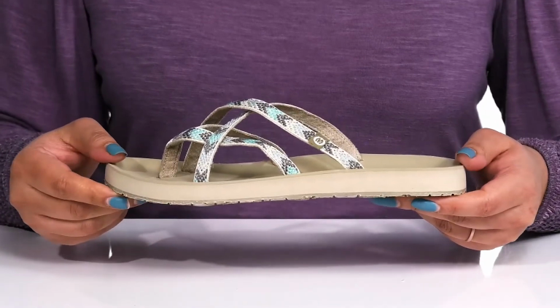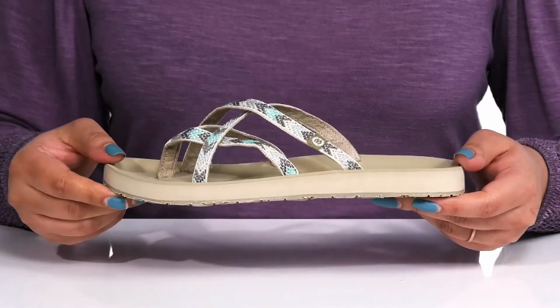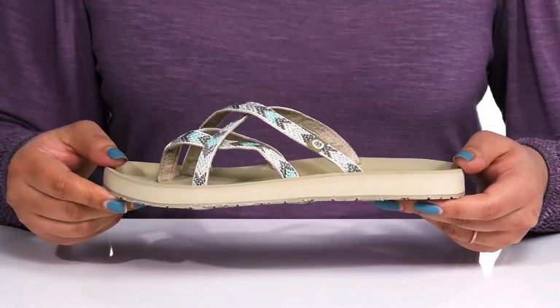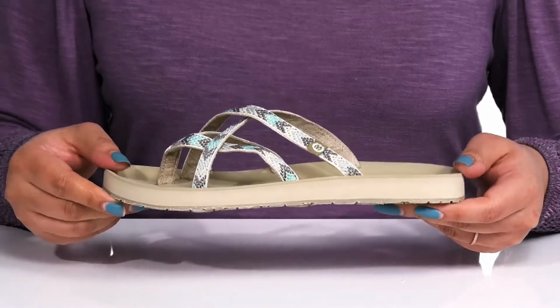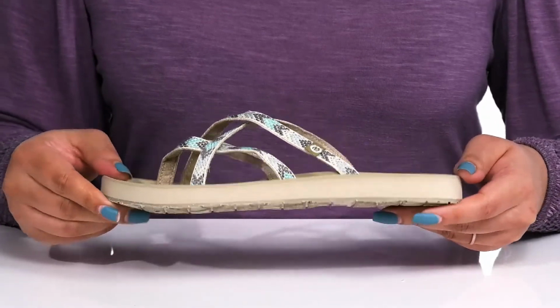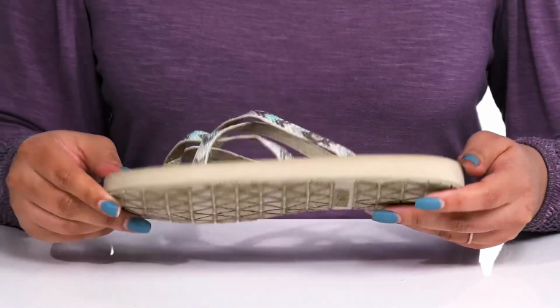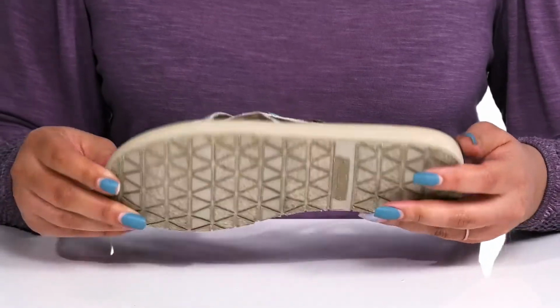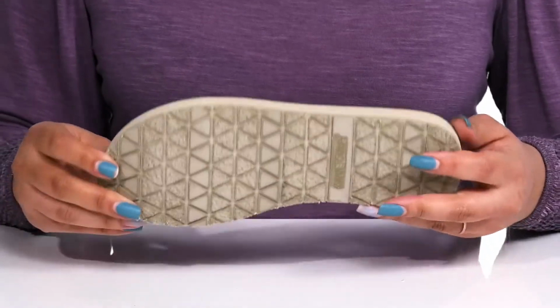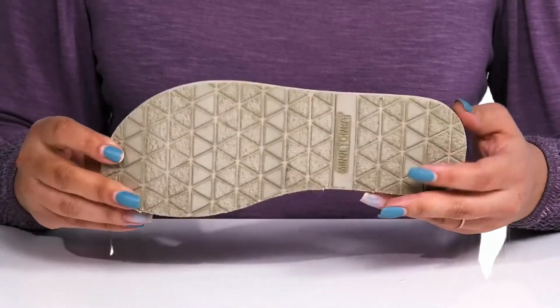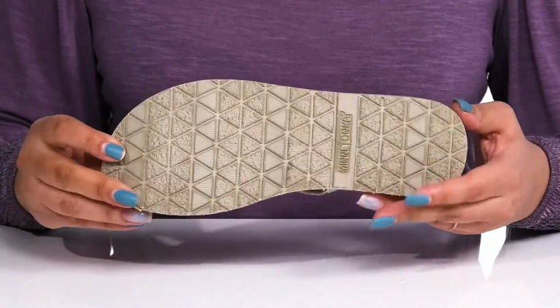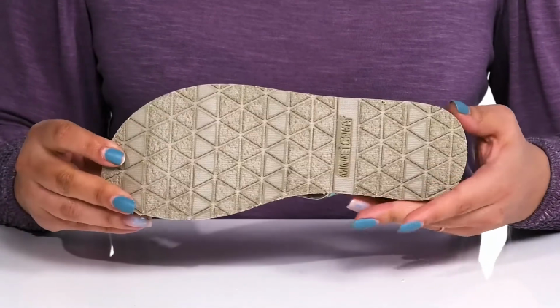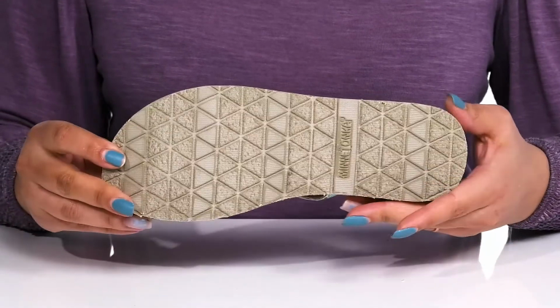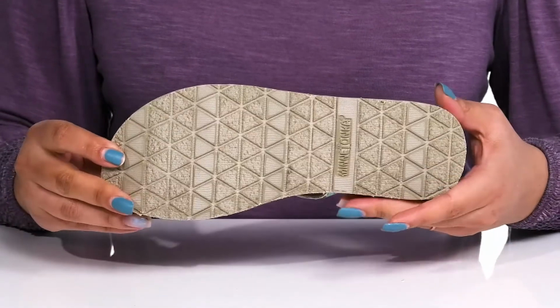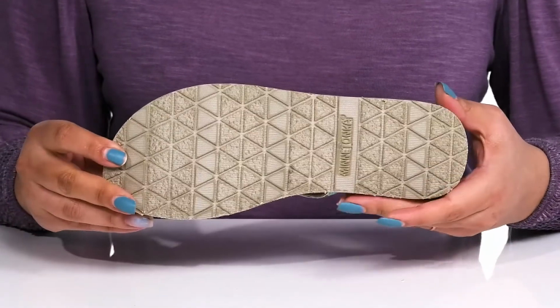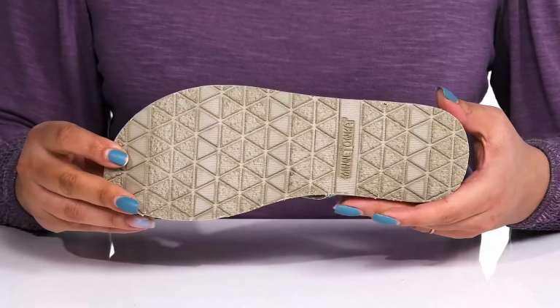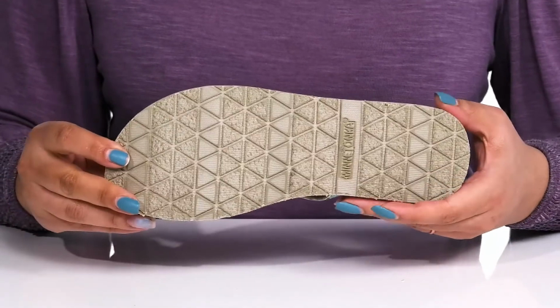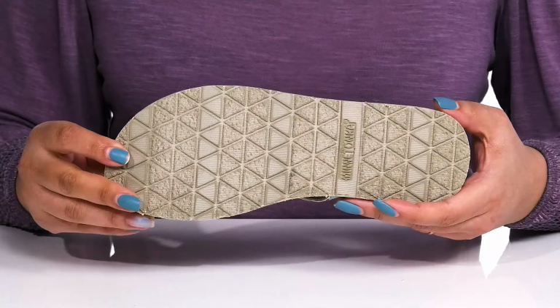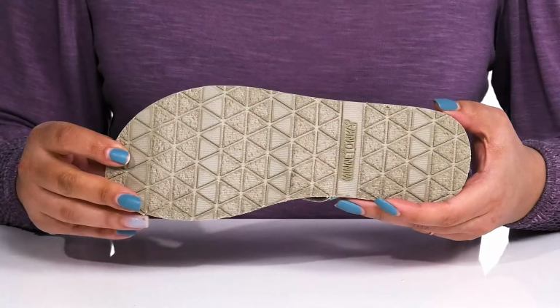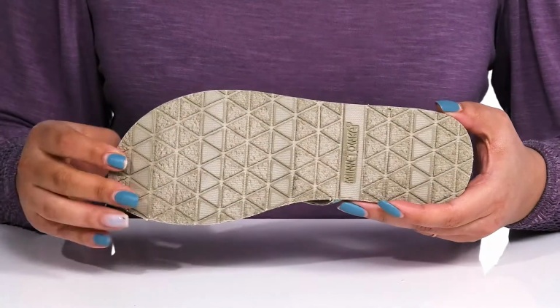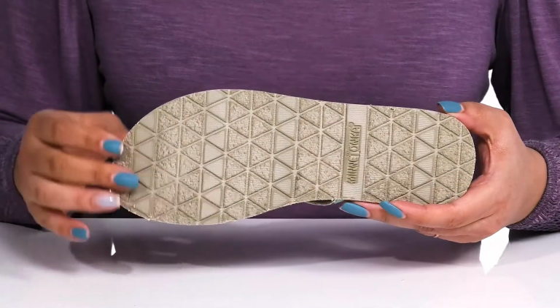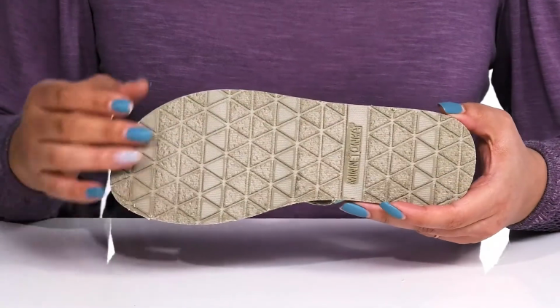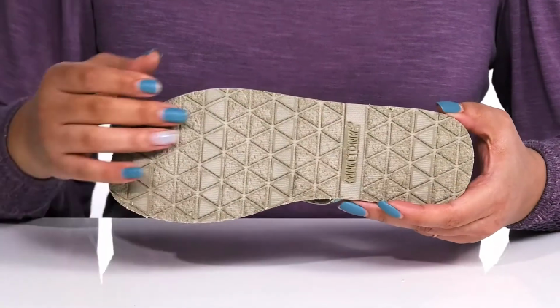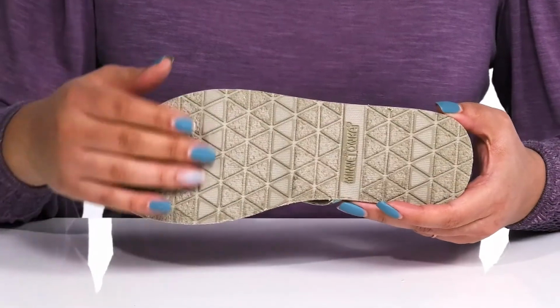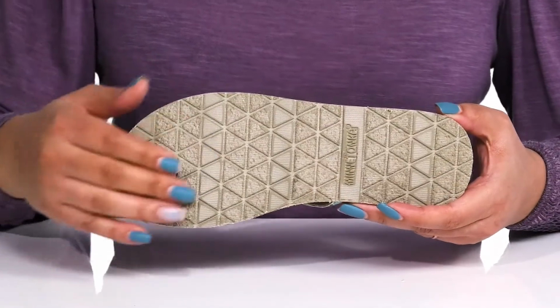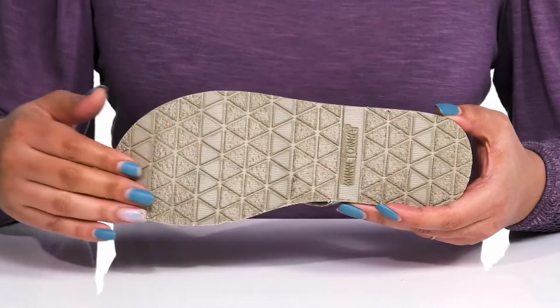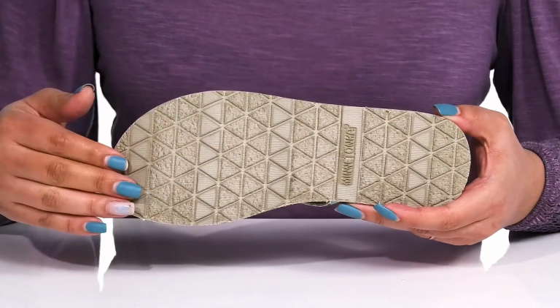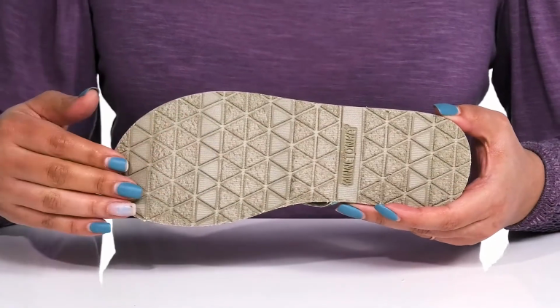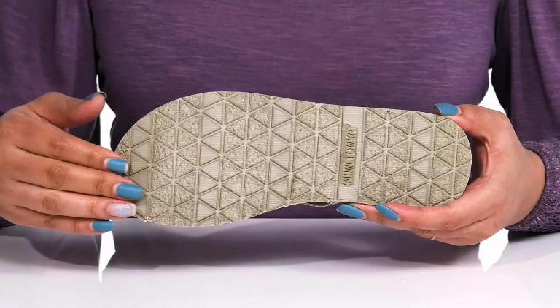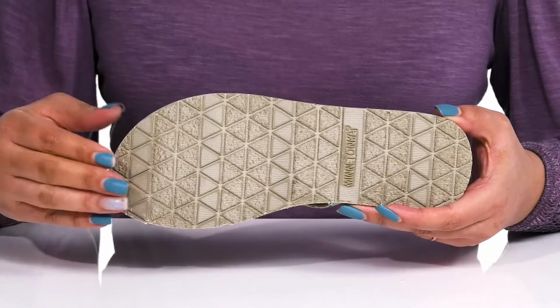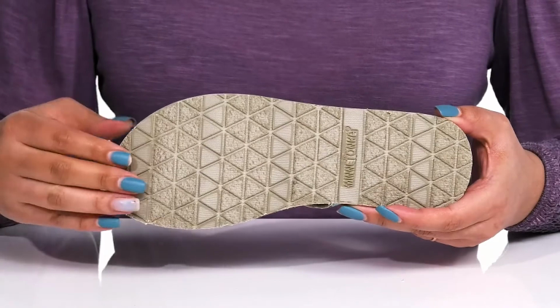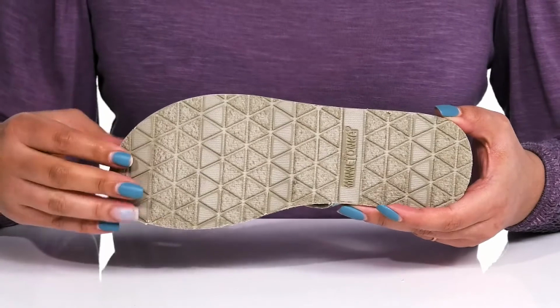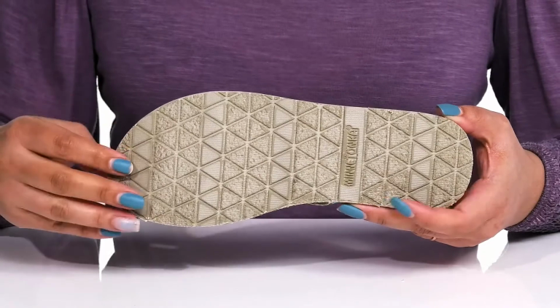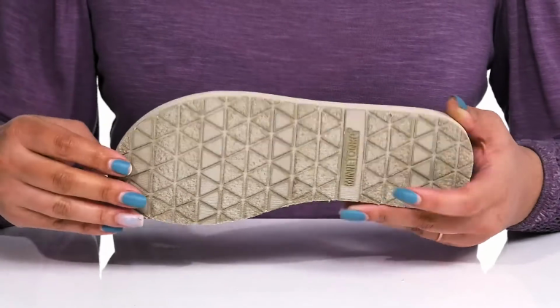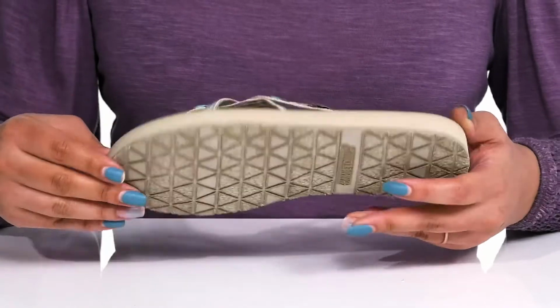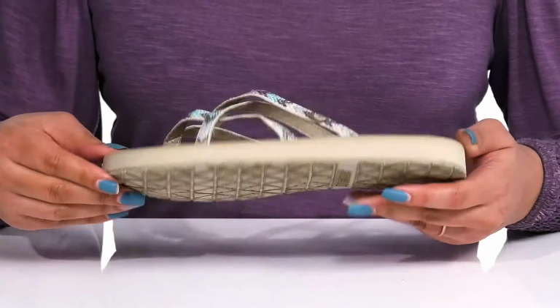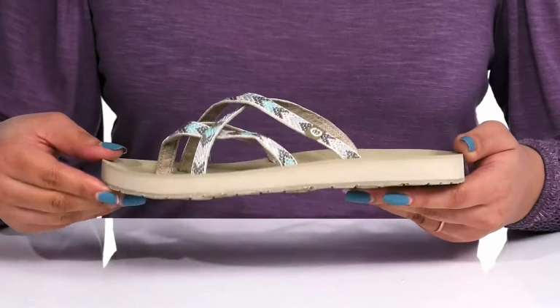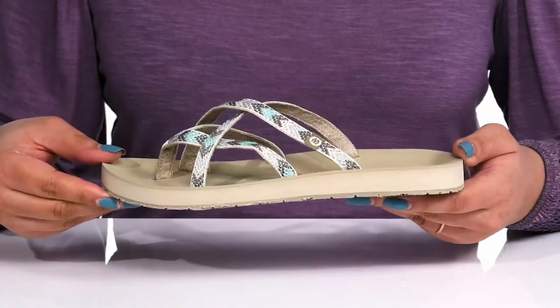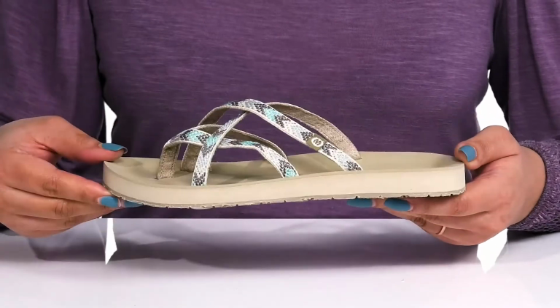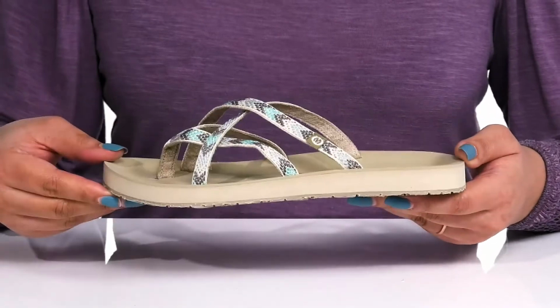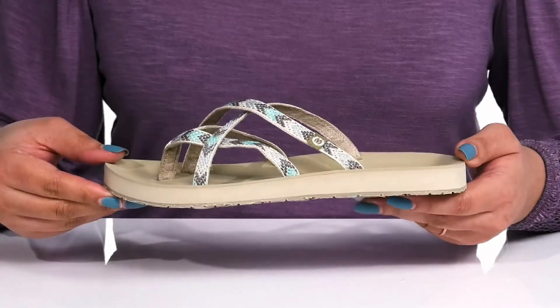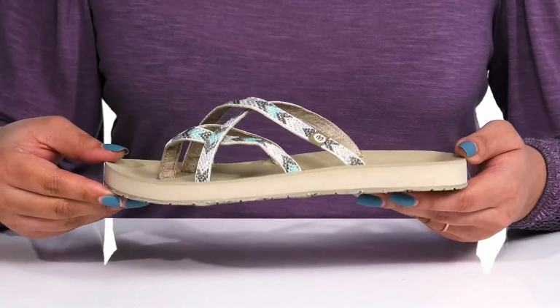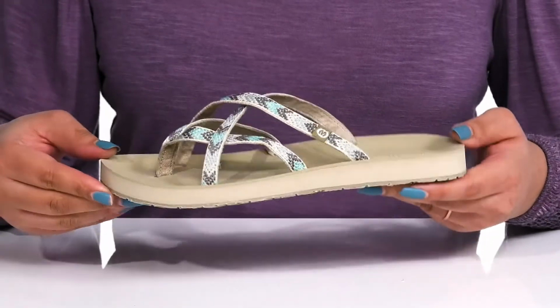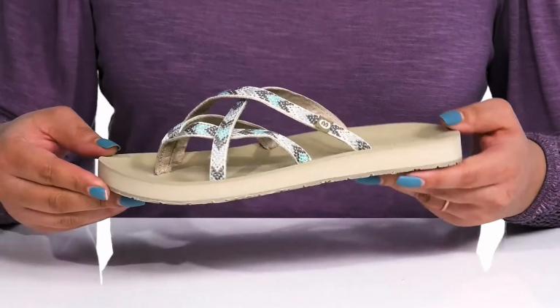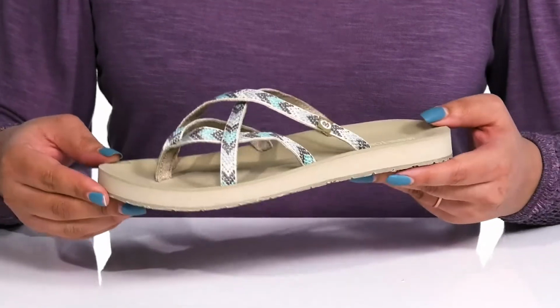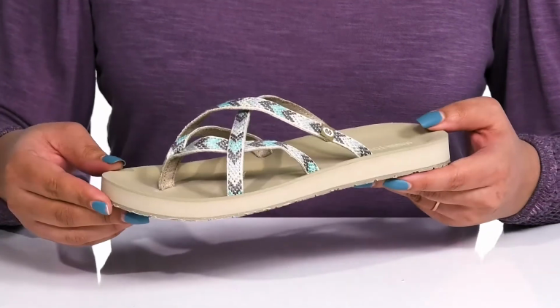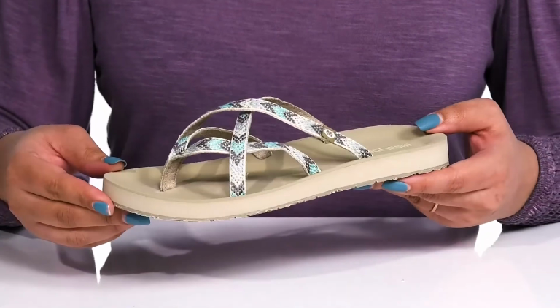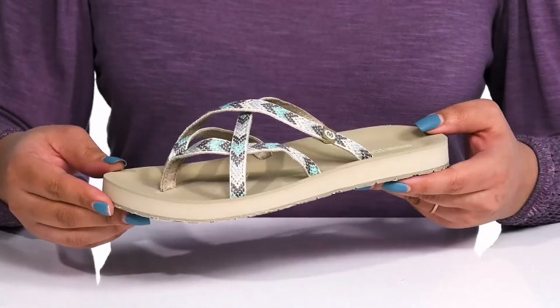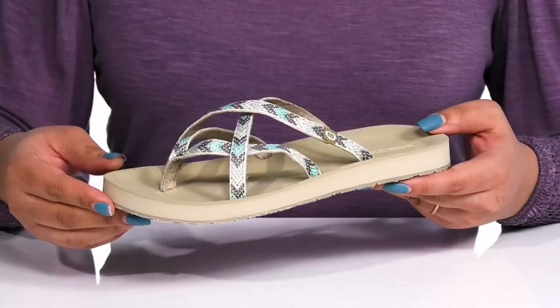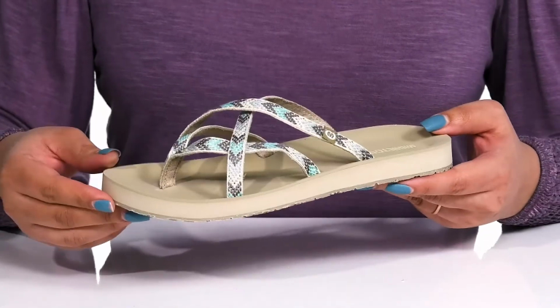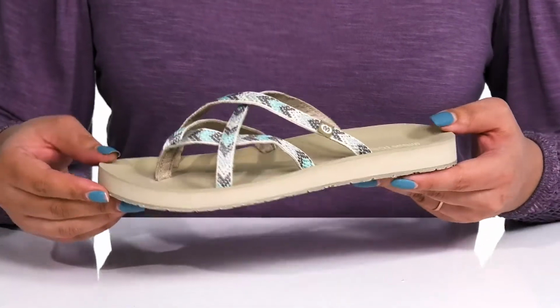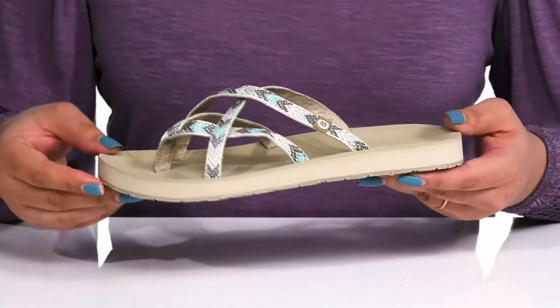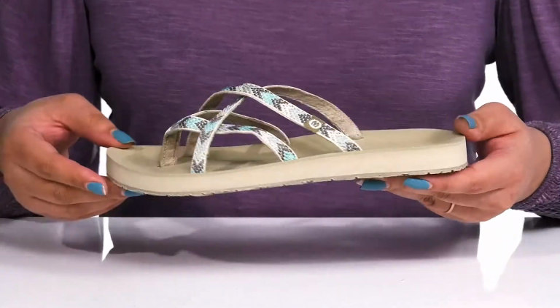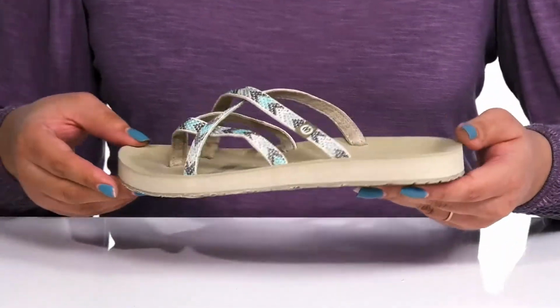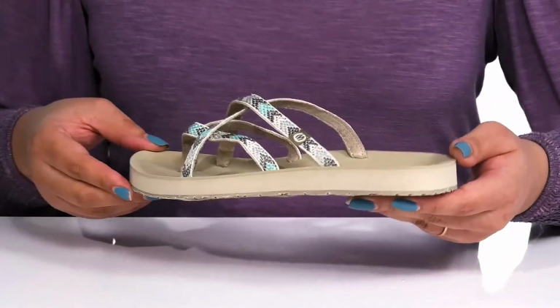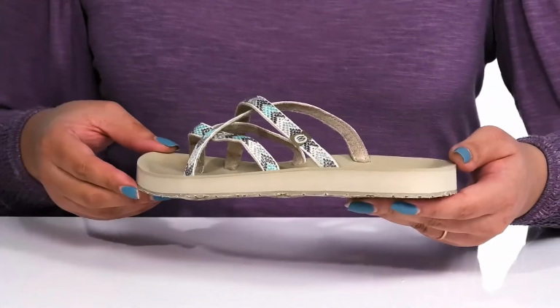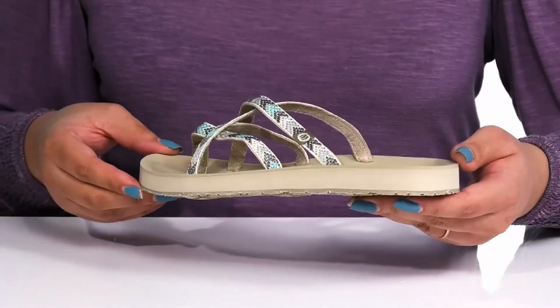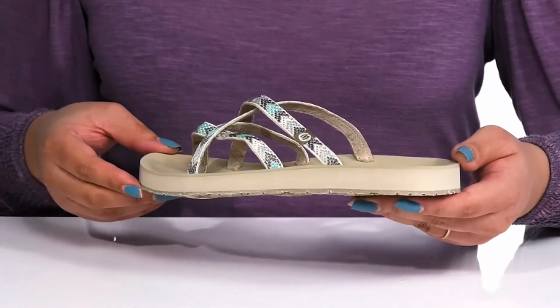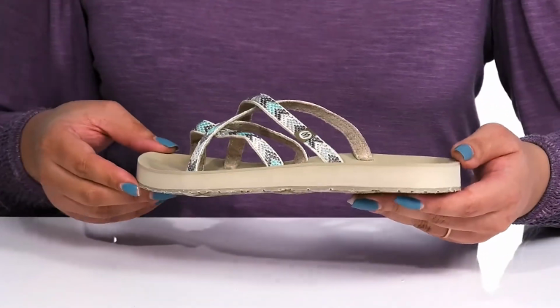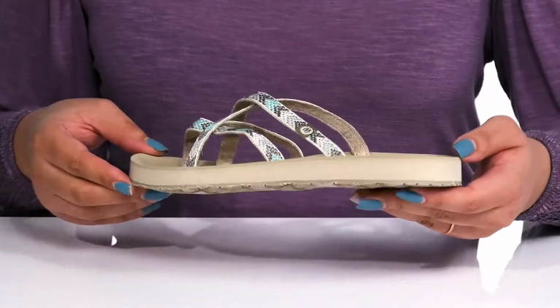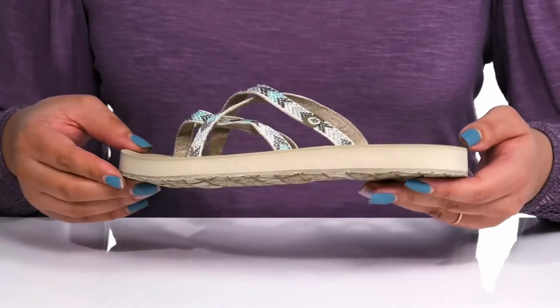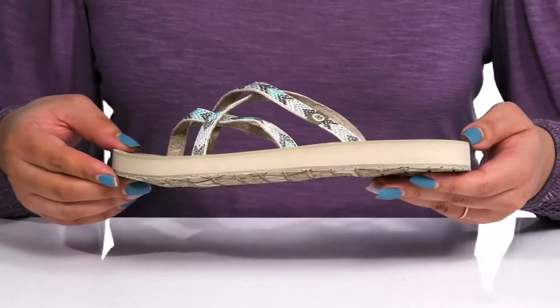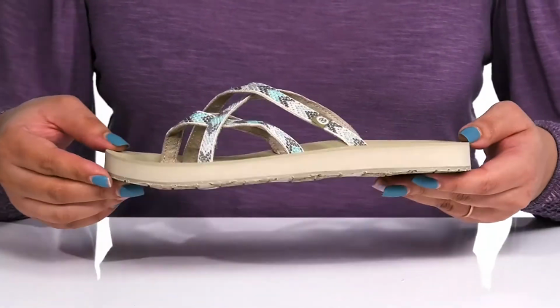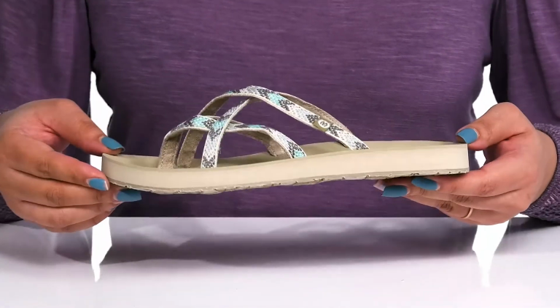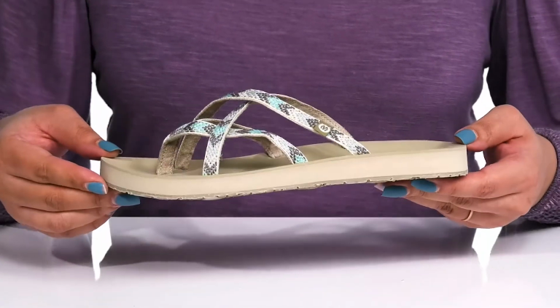It's all on top of a durable man-made outsole that is textured to give you the best grip. Wear these with a cute pair of blue jean shorts.